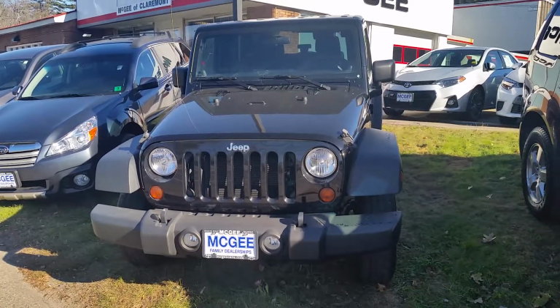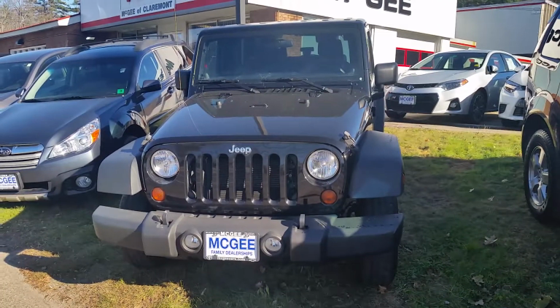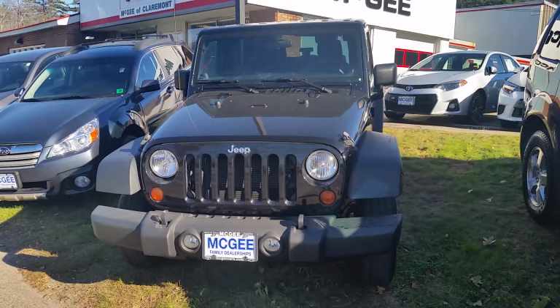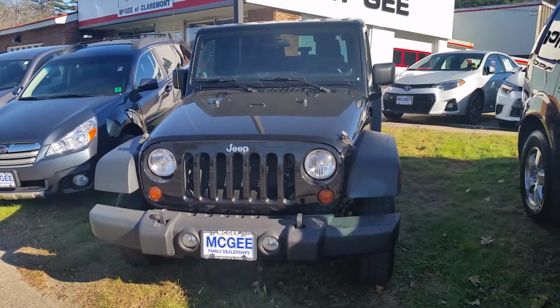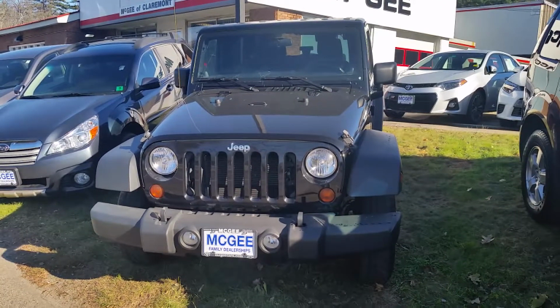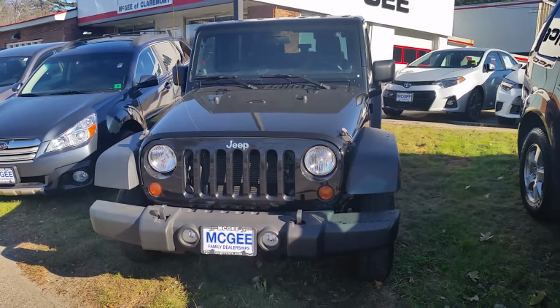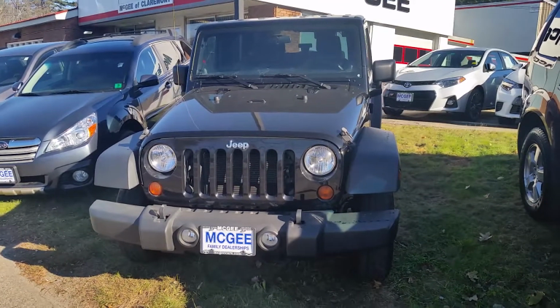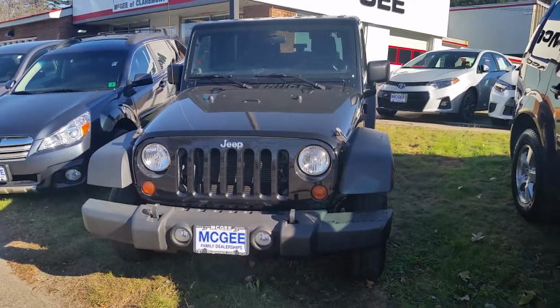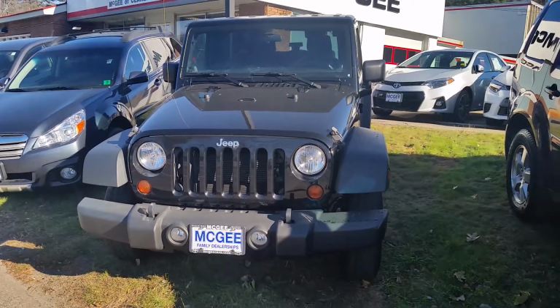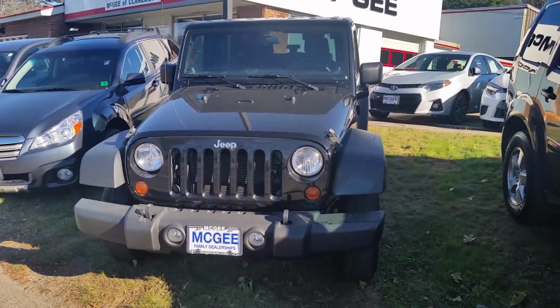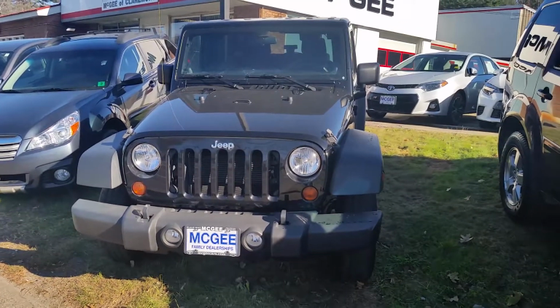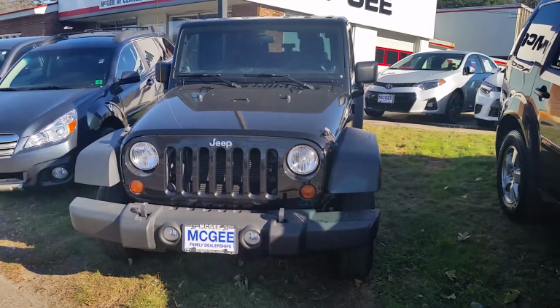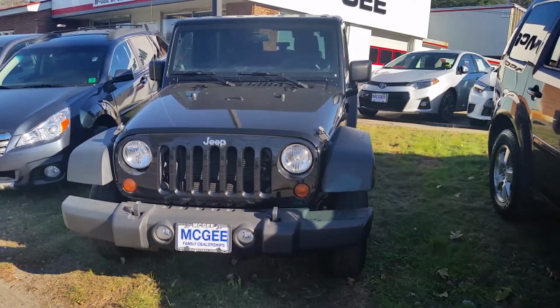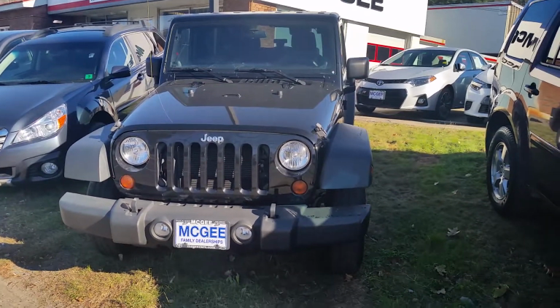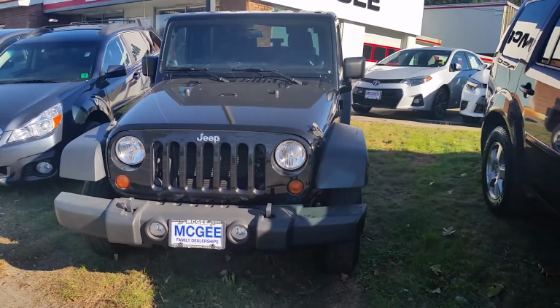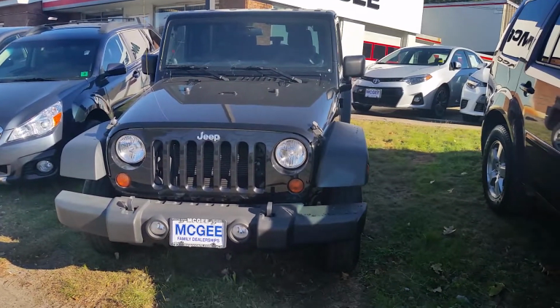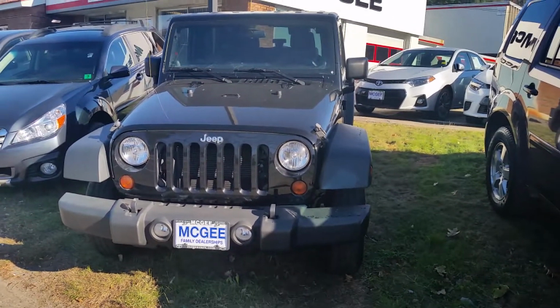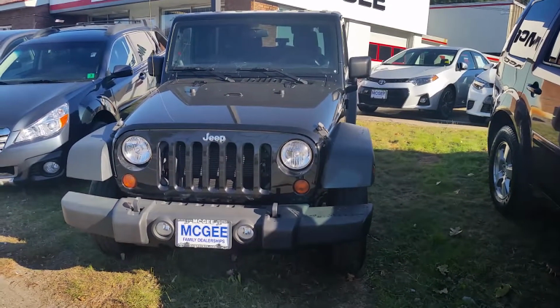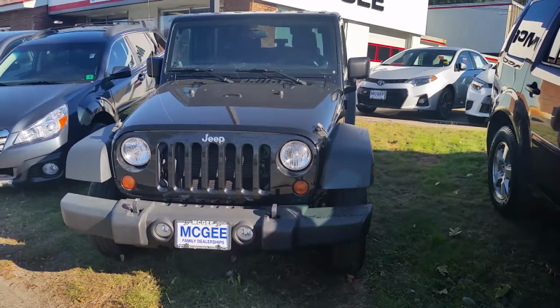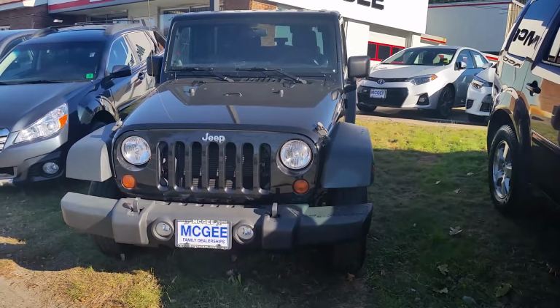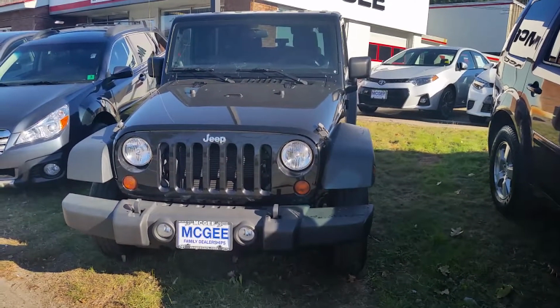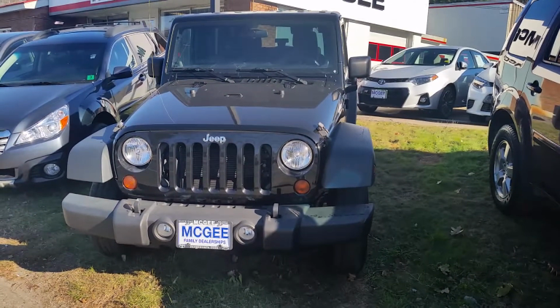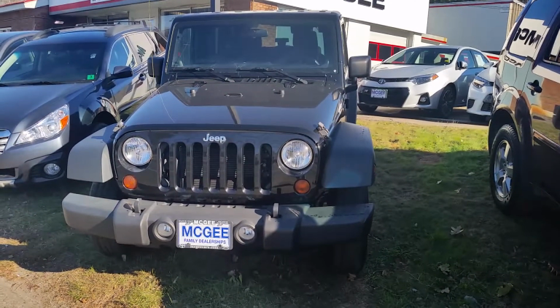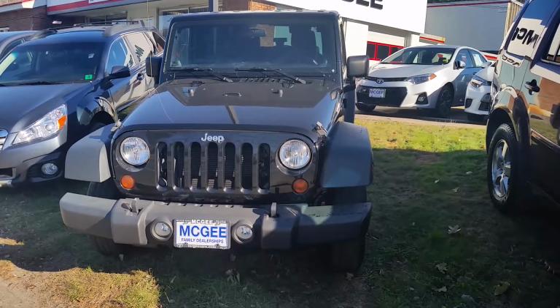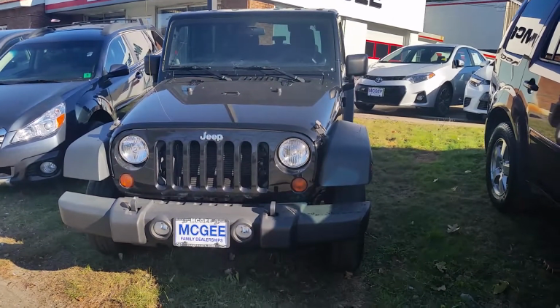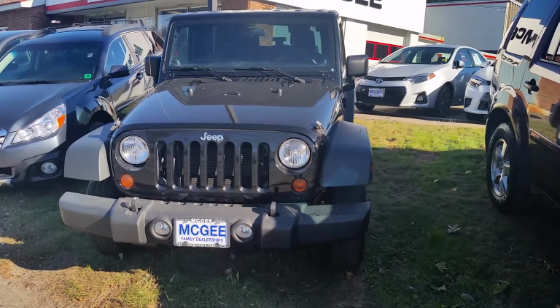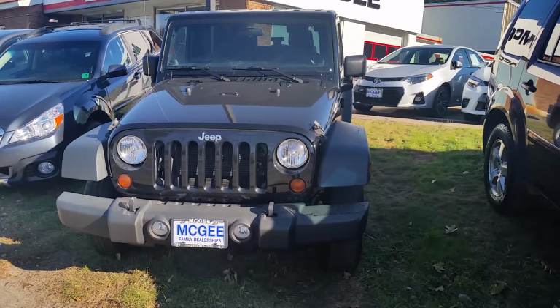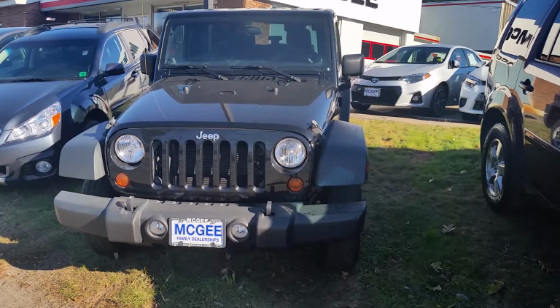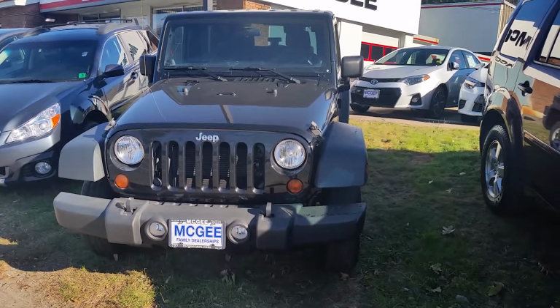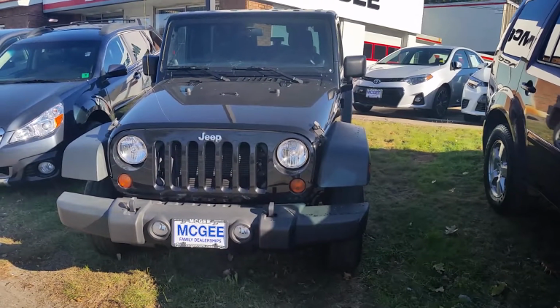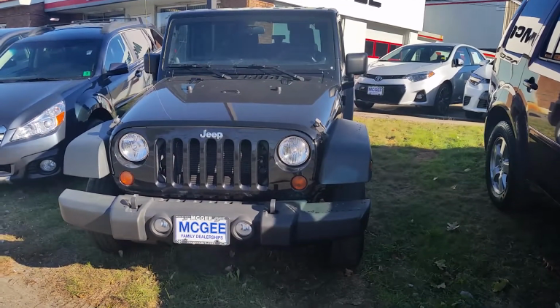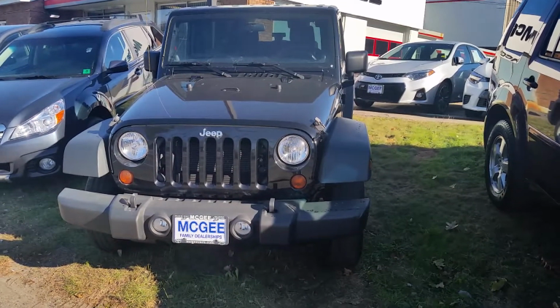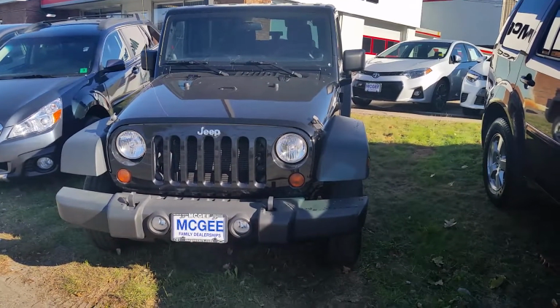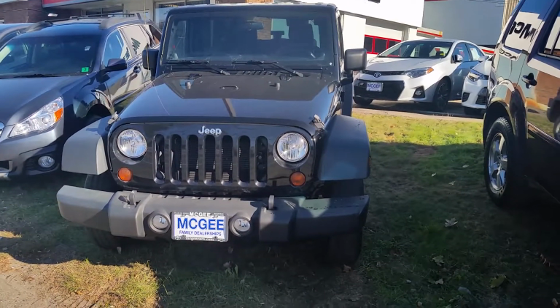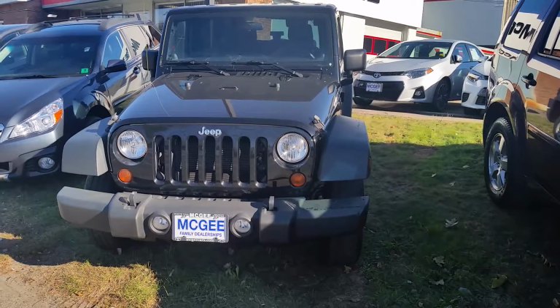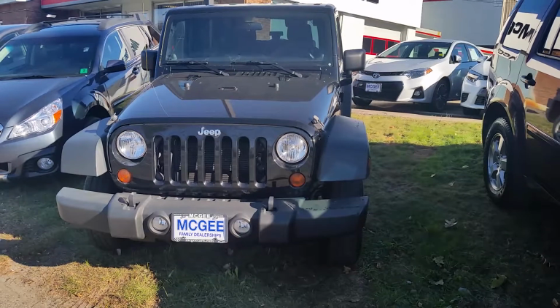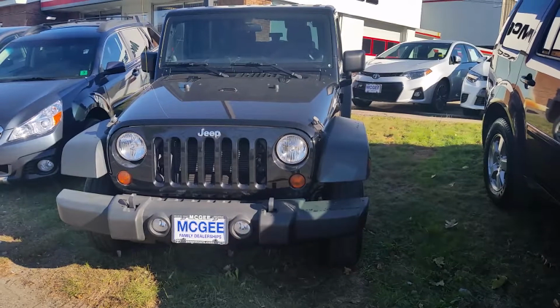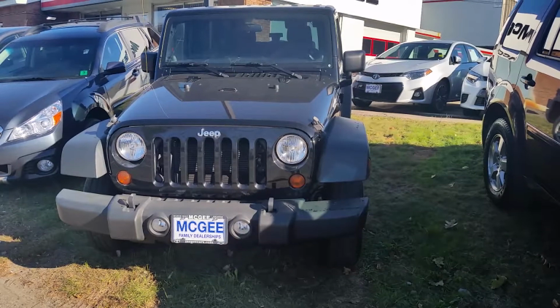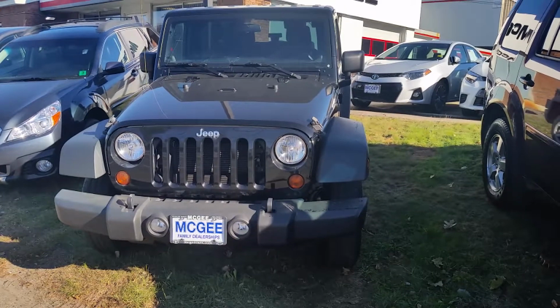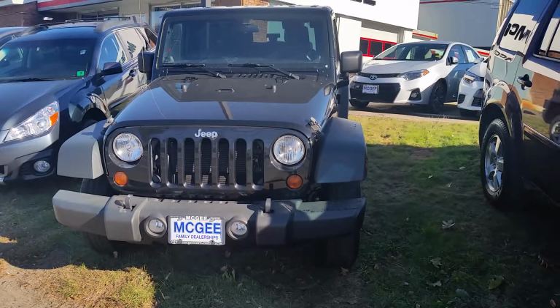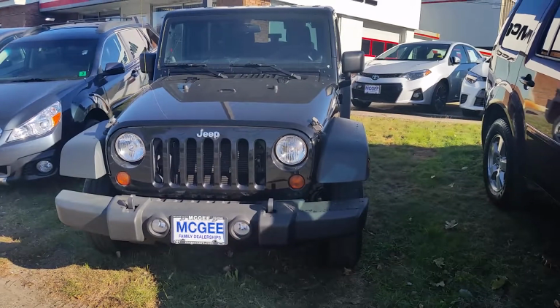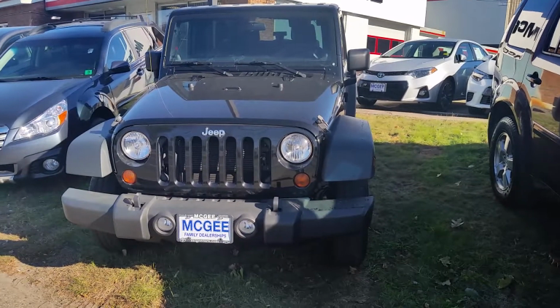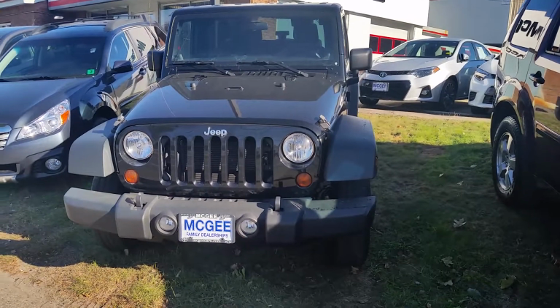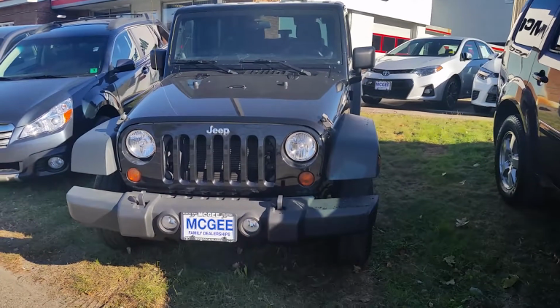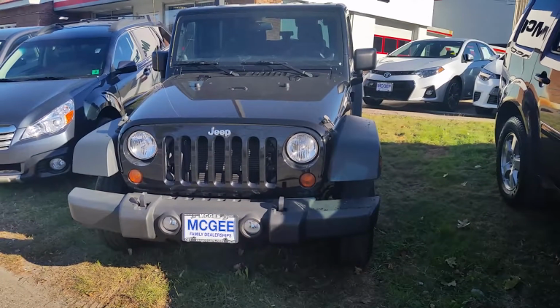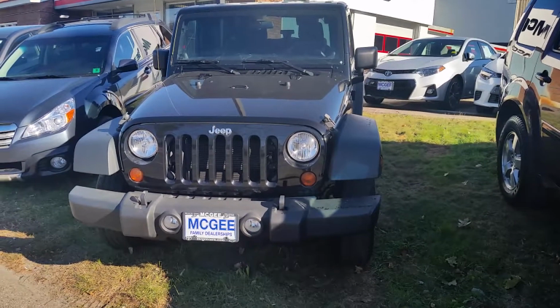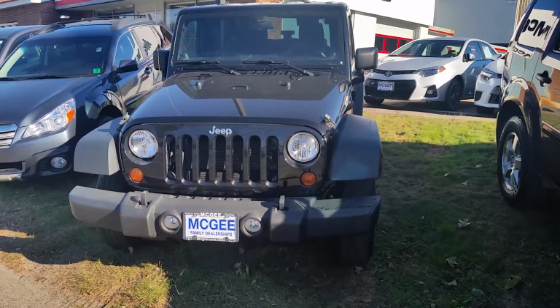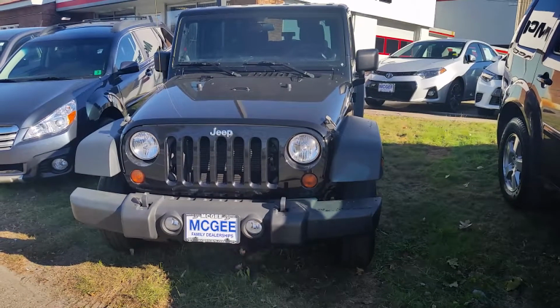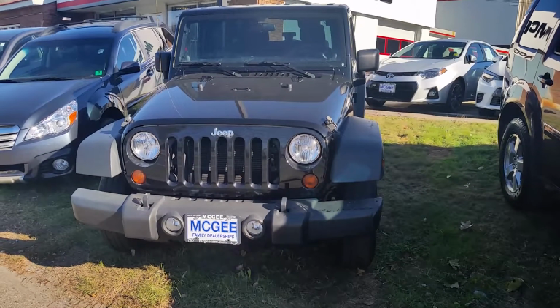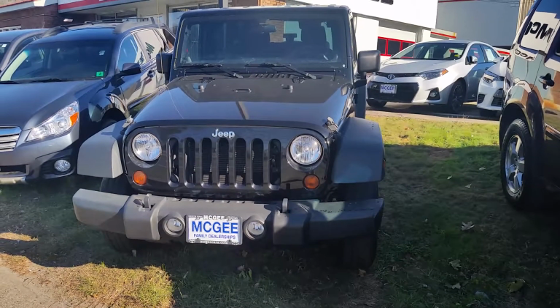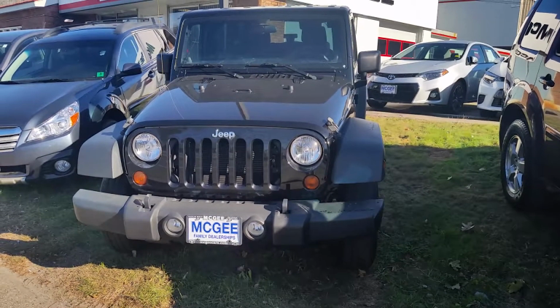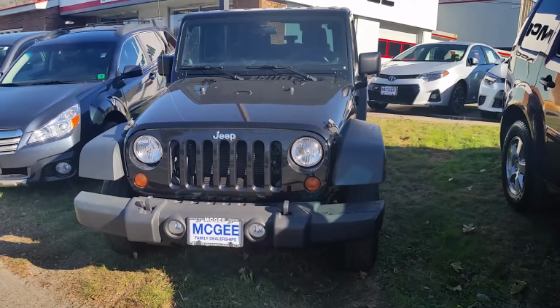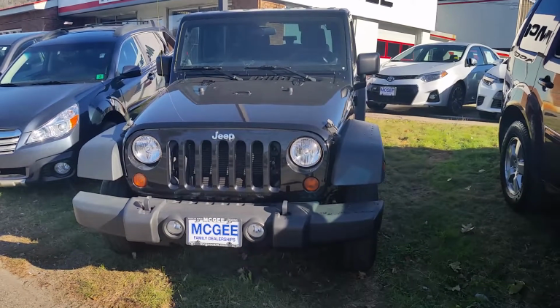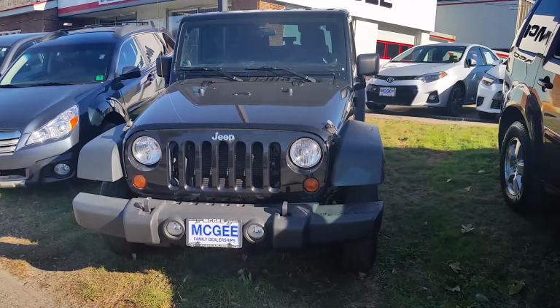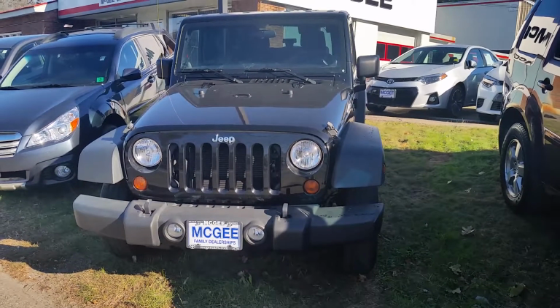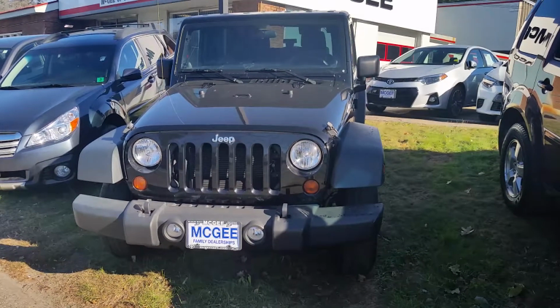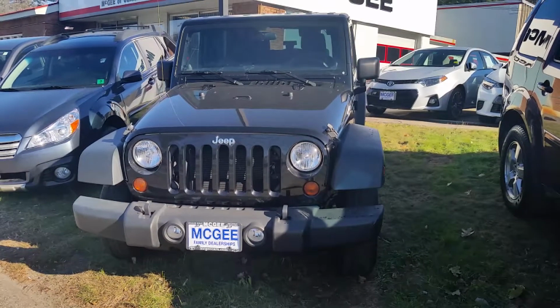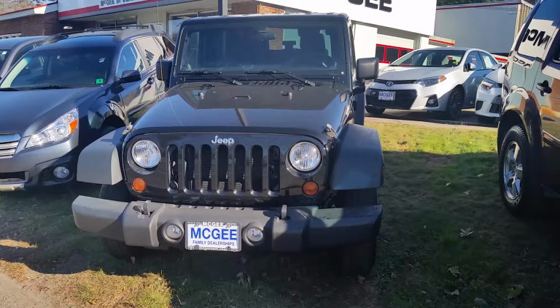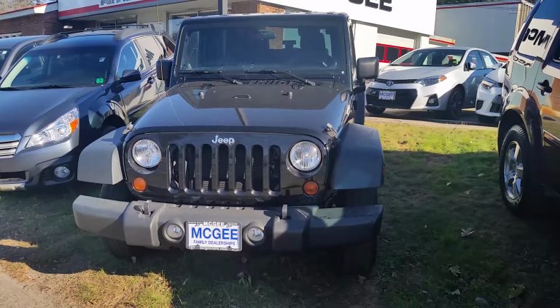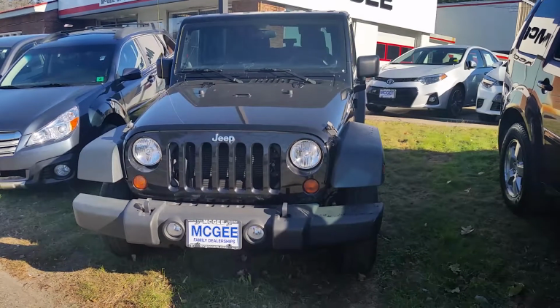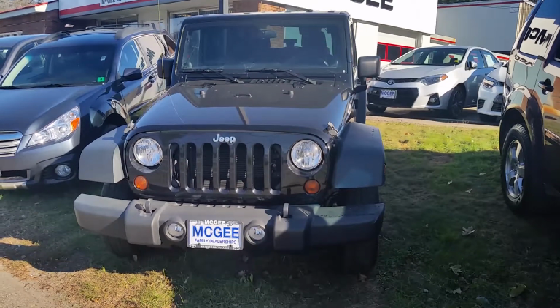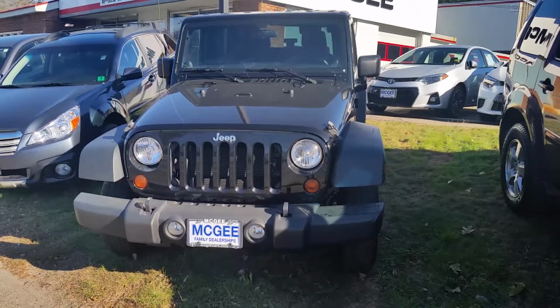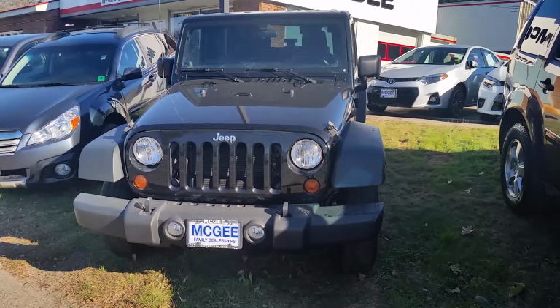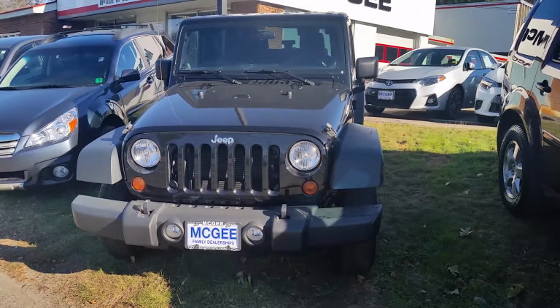Good afternoon Ashley. This is Bethany at McGee Toyota in Claremont. I'm going to send you a video clip of our 2013 Jeep Wrangler Sport.